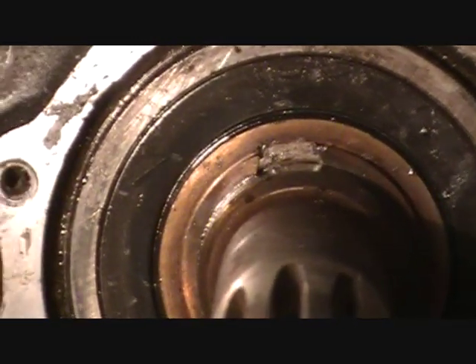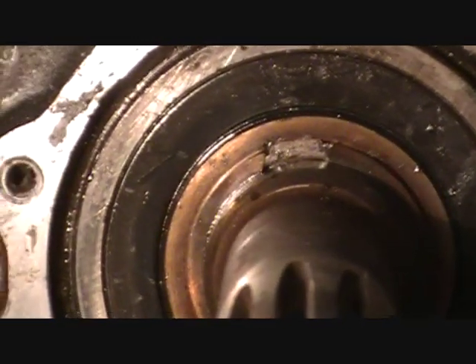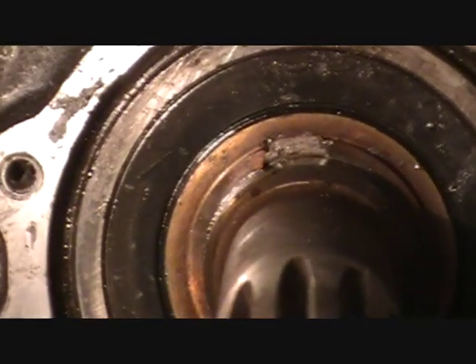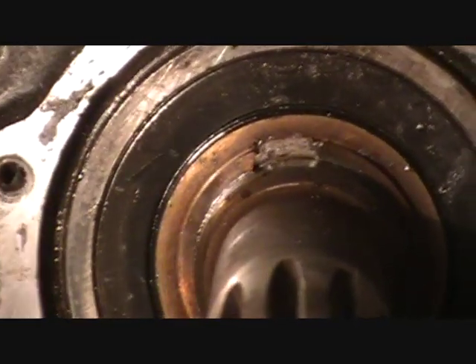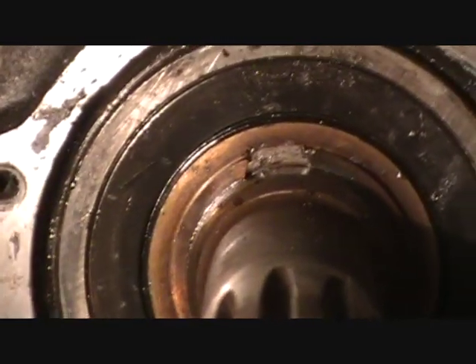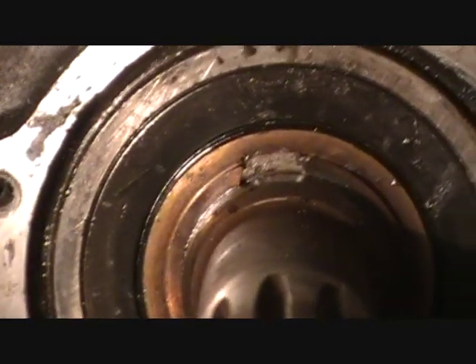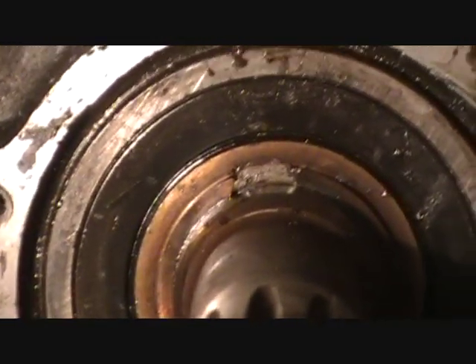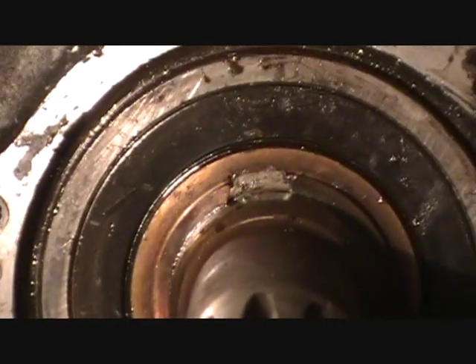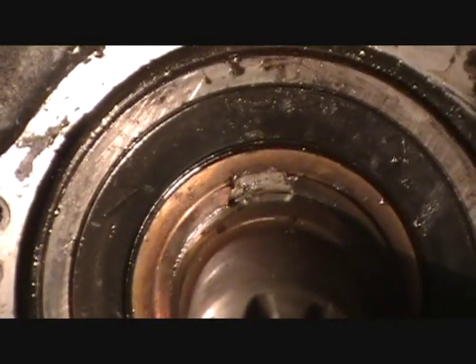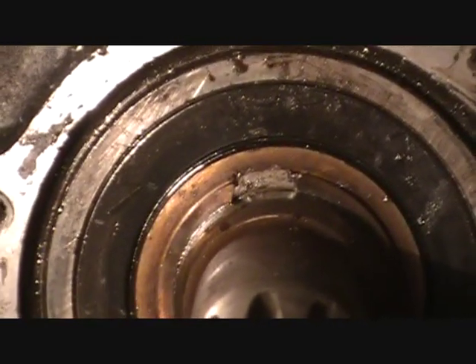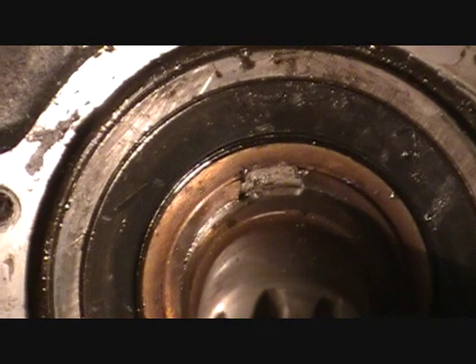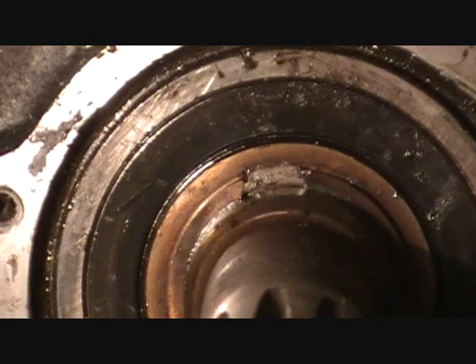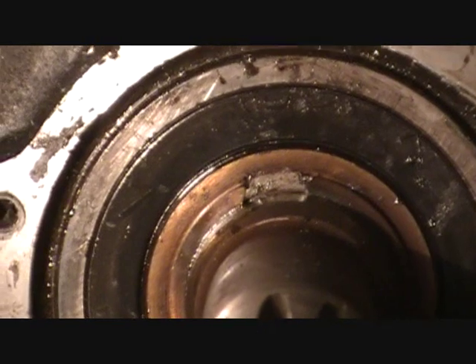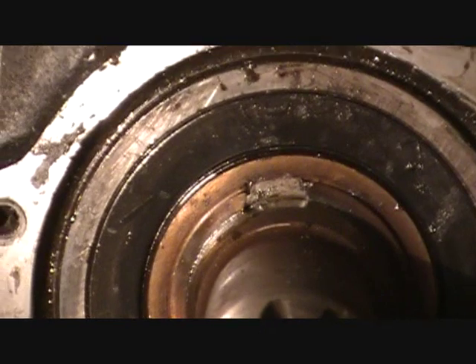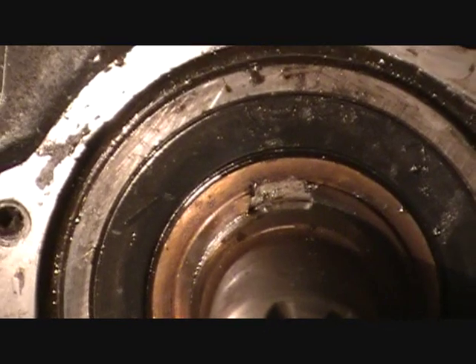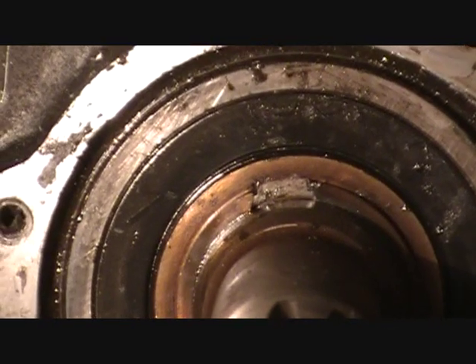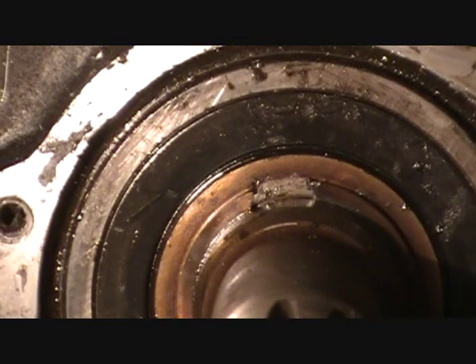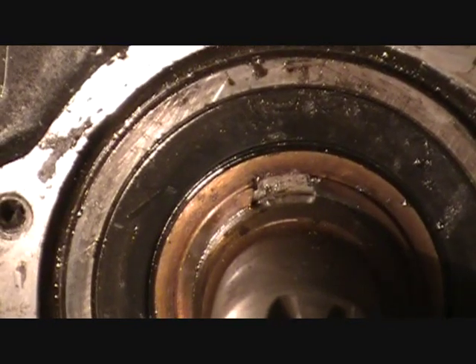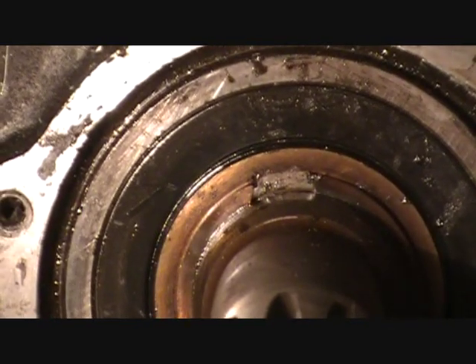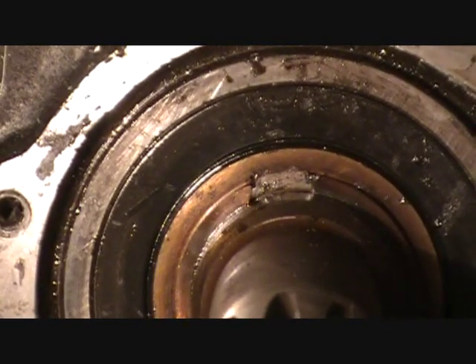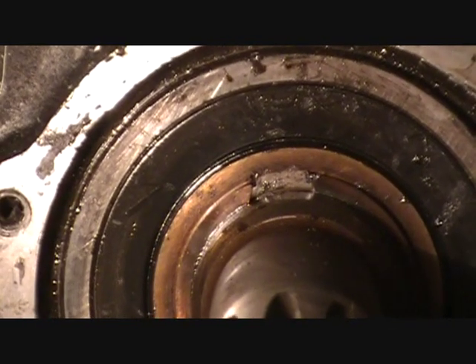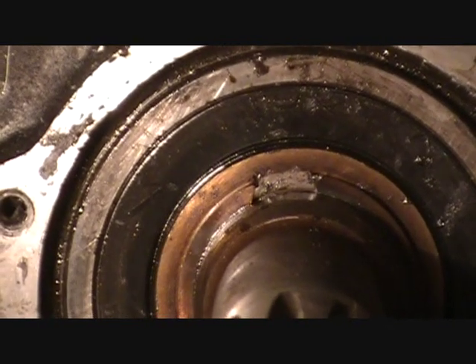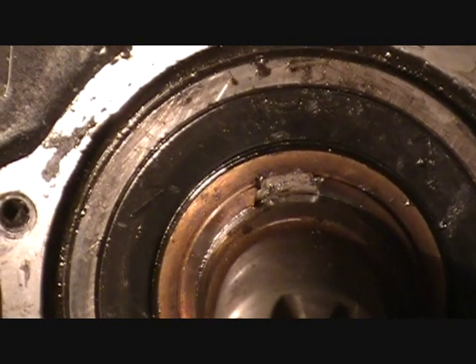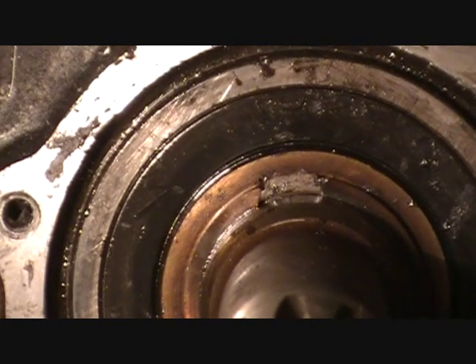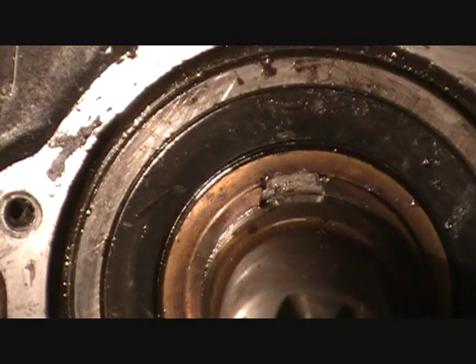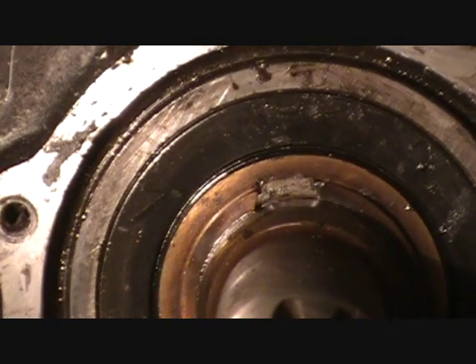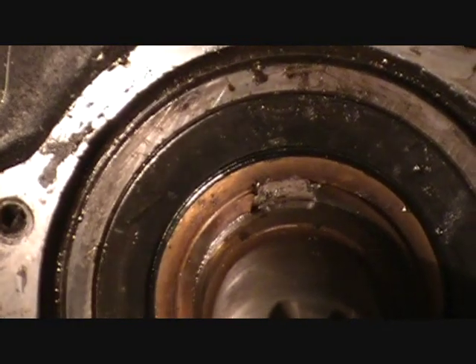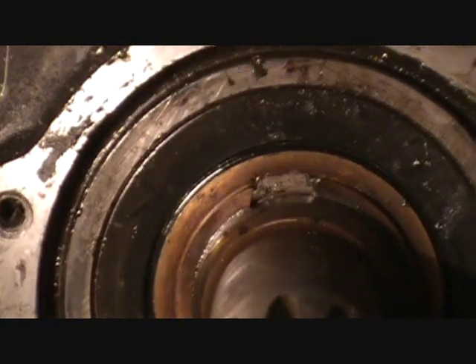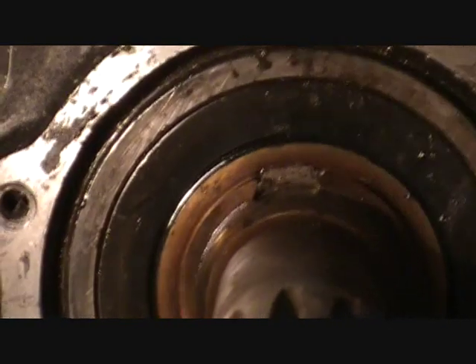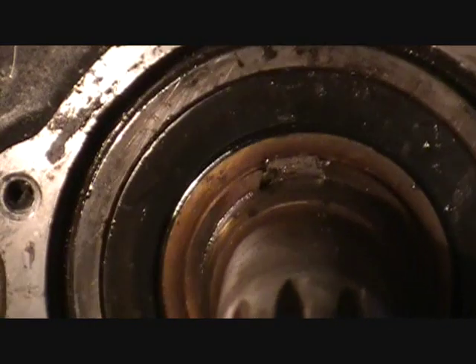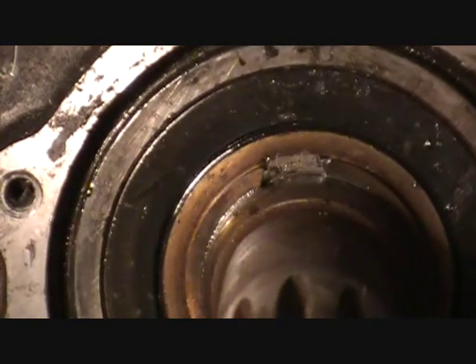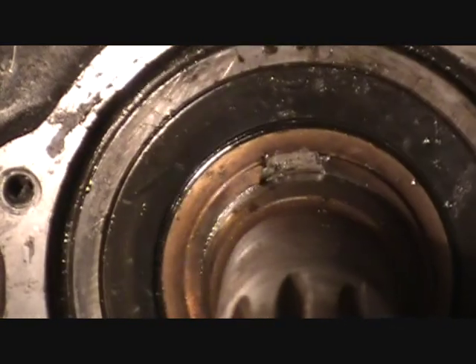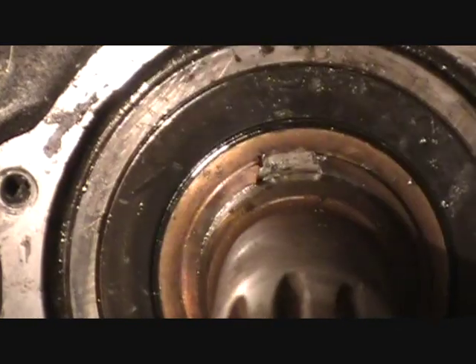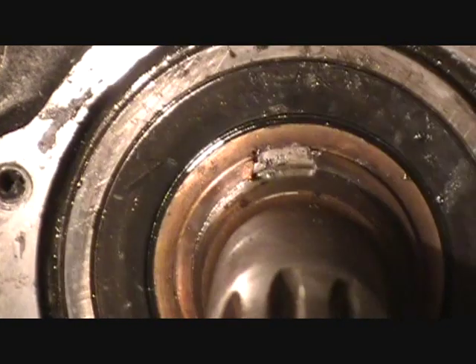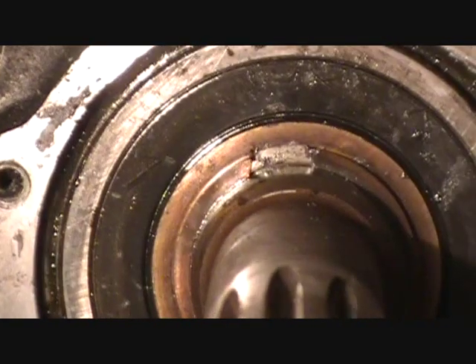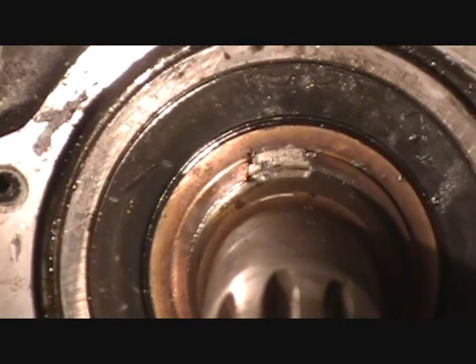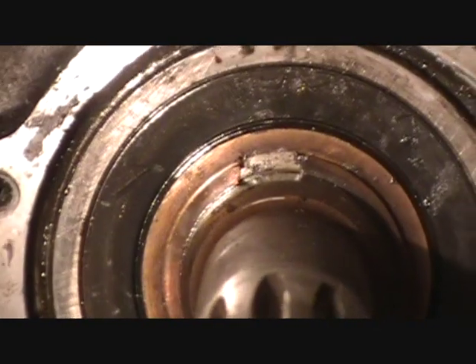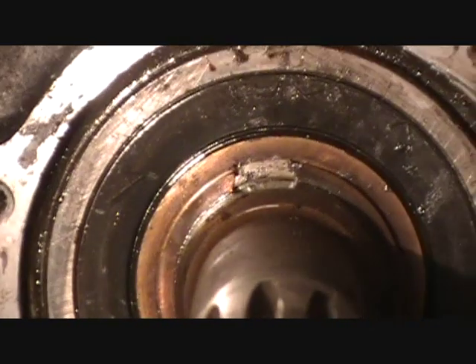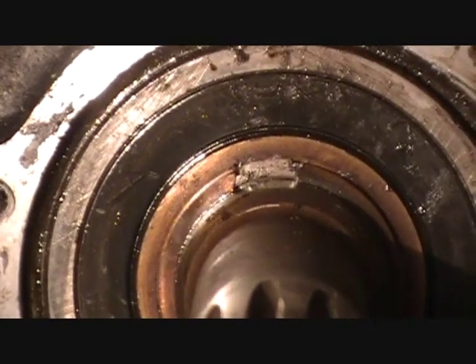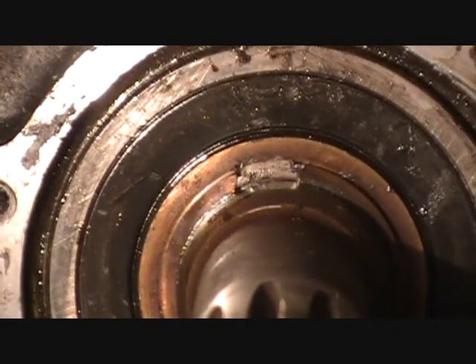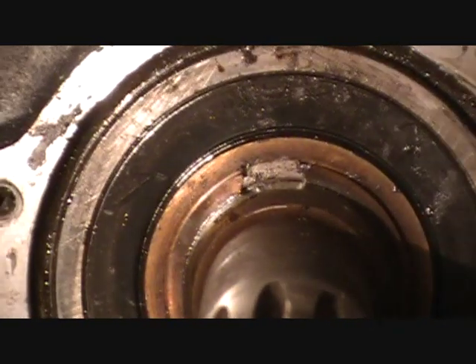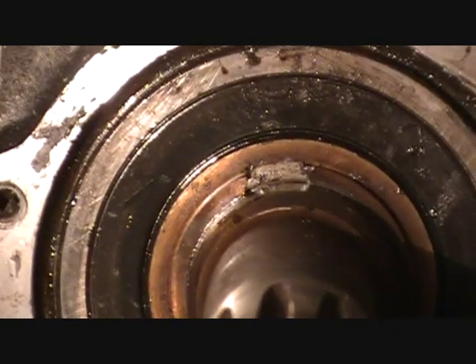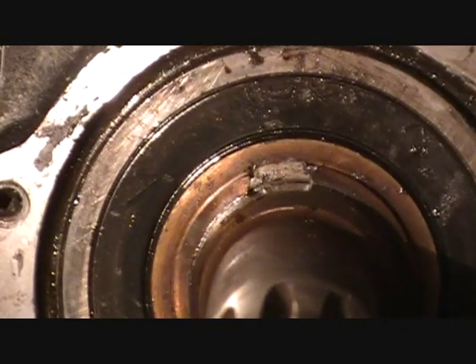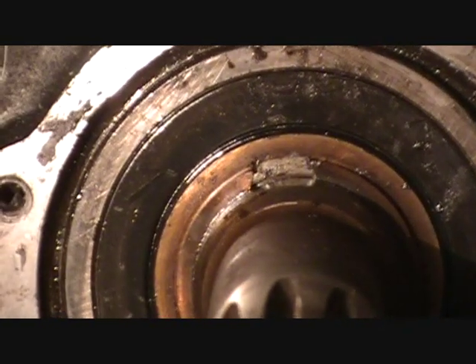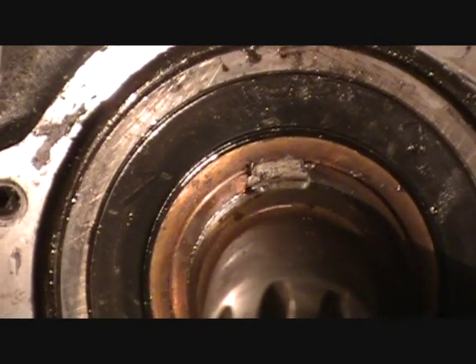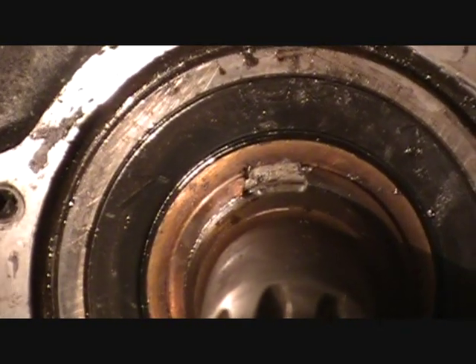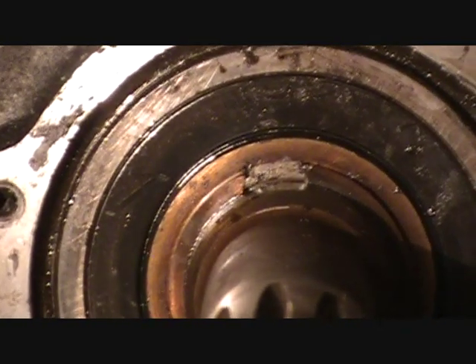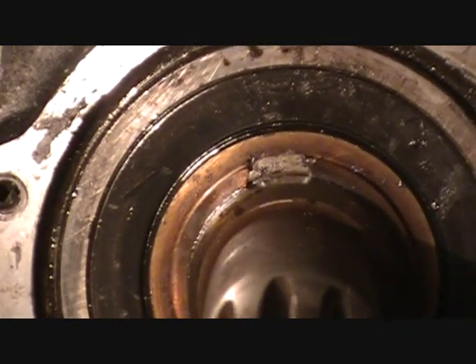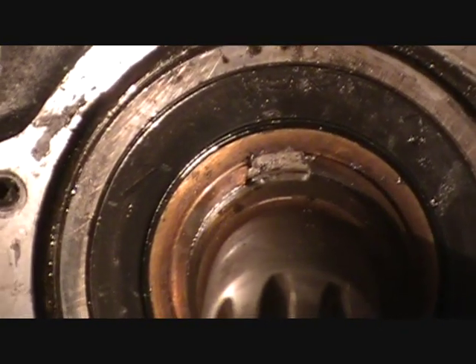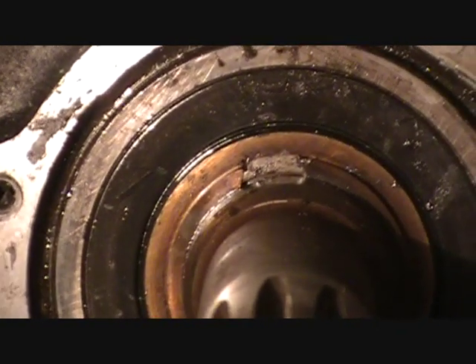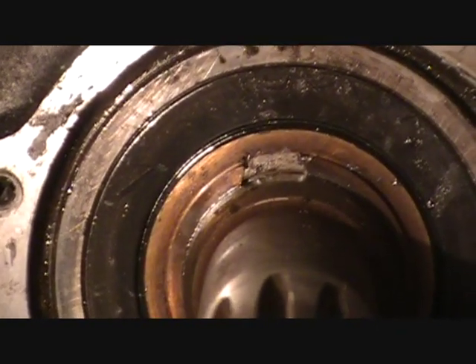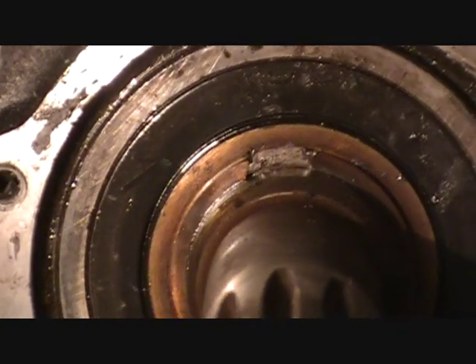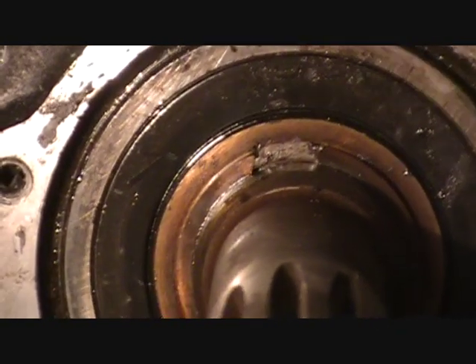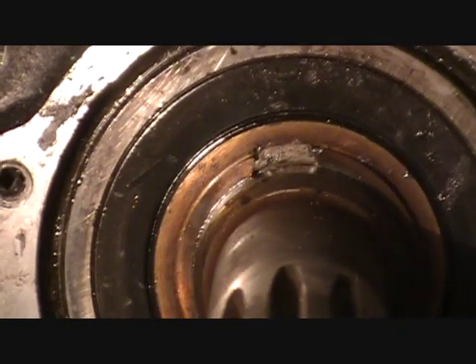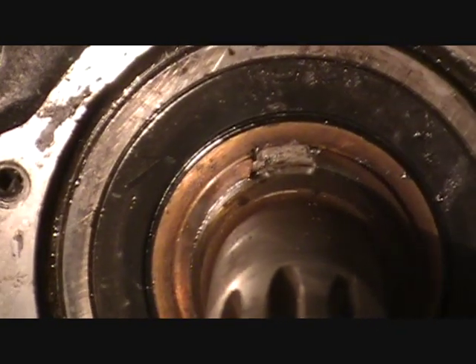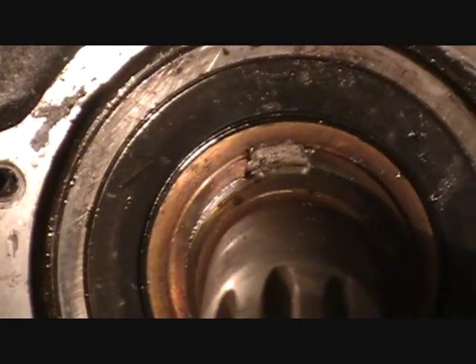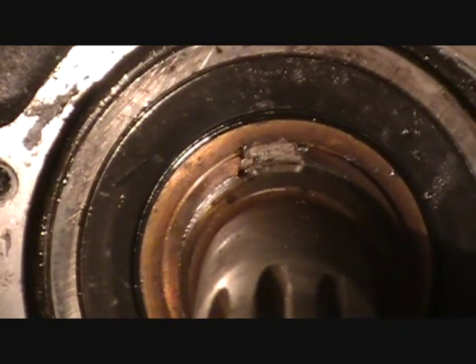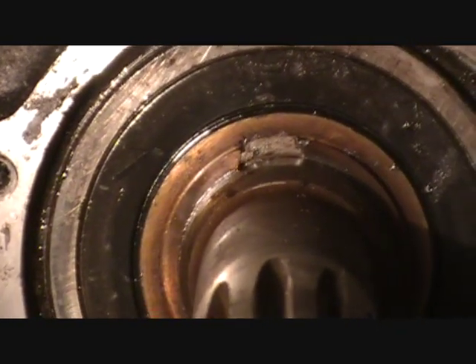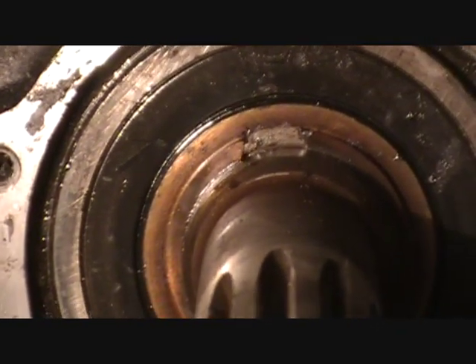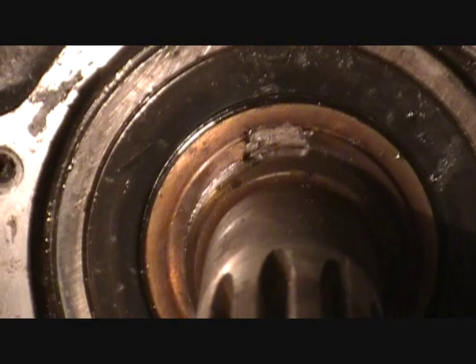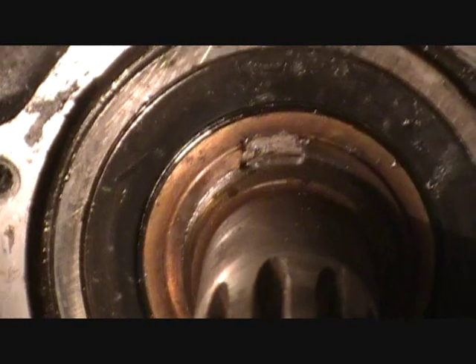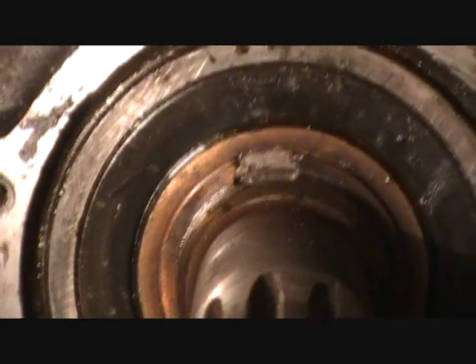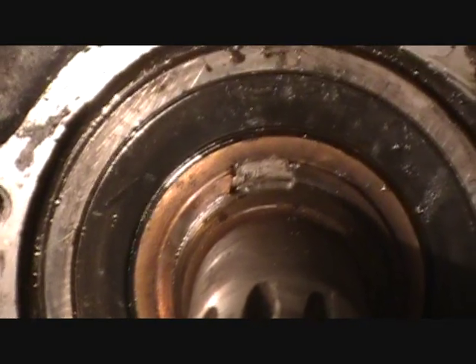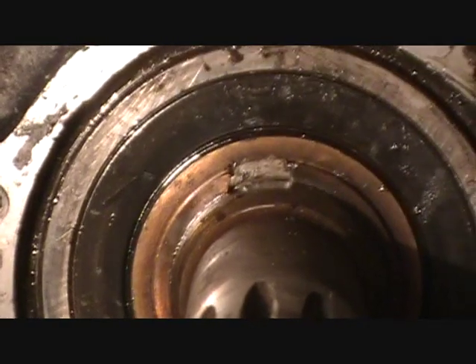This second snap ring wouldn't come out because the first one needed to be addressed before. So we've got to get some other pliers and finish the job and see if we can split the case.